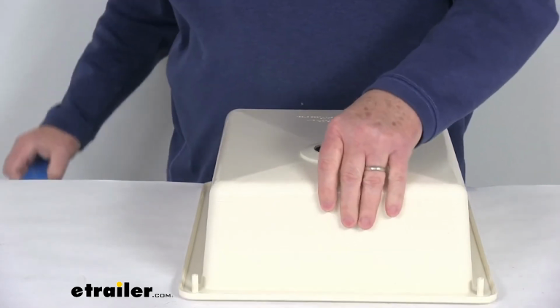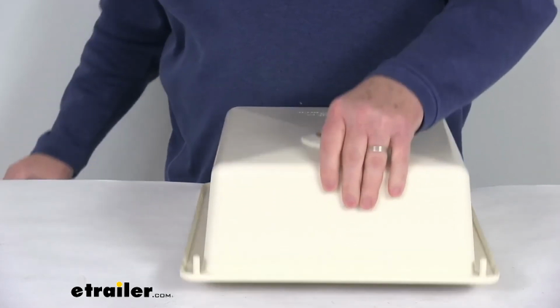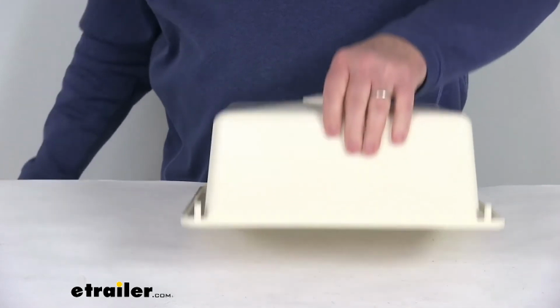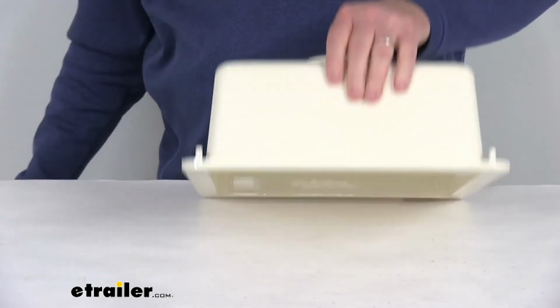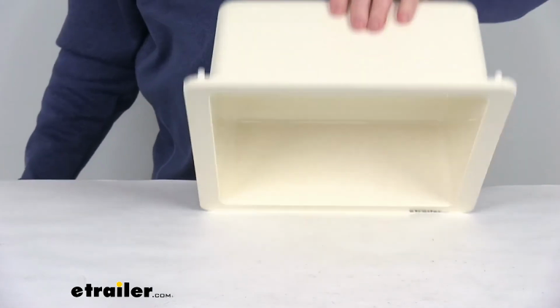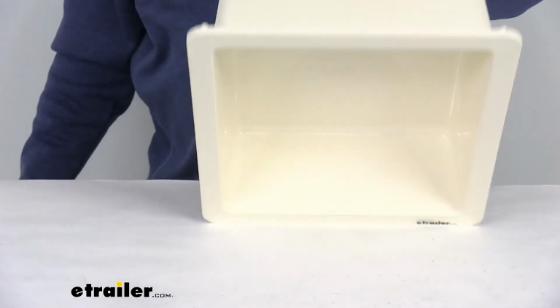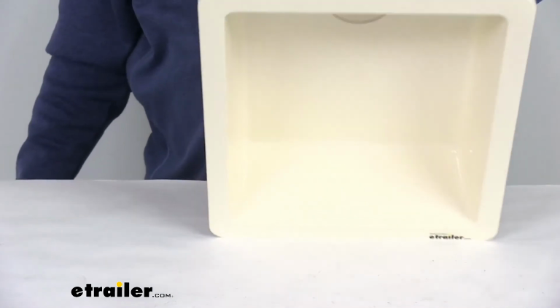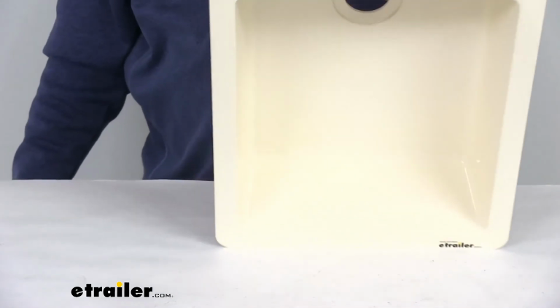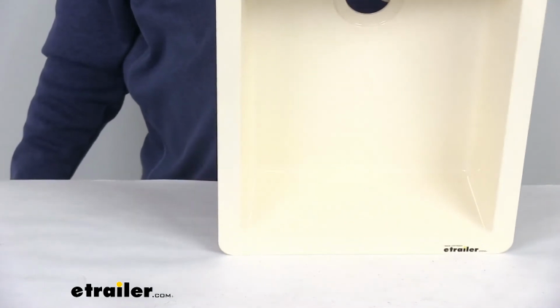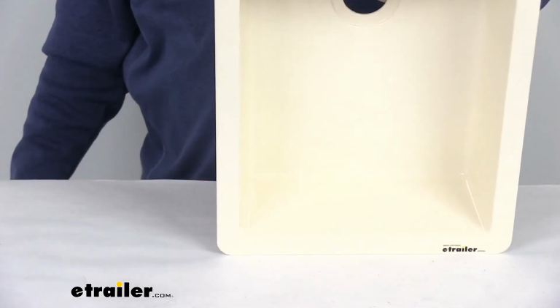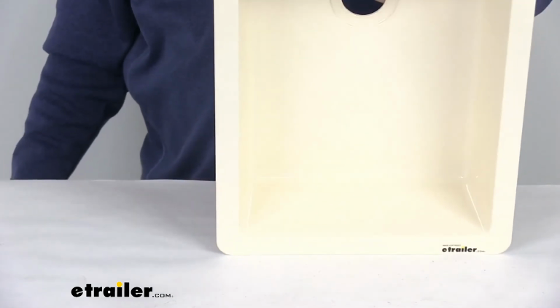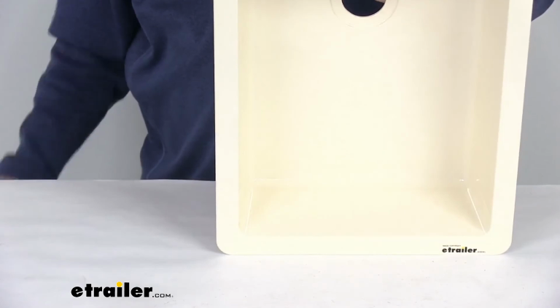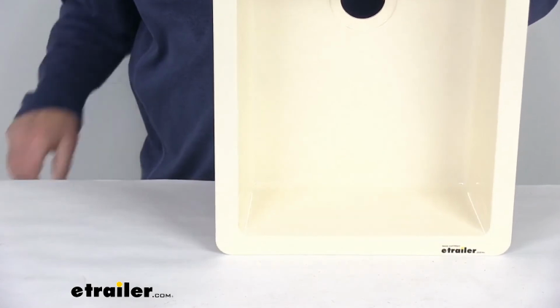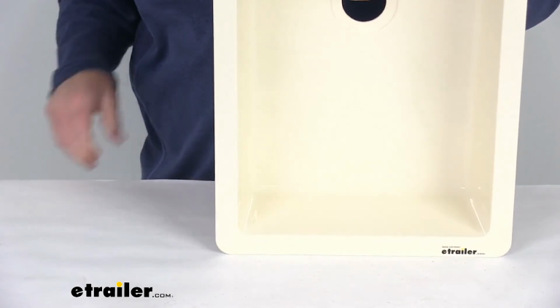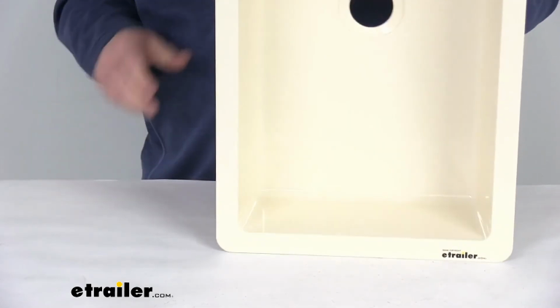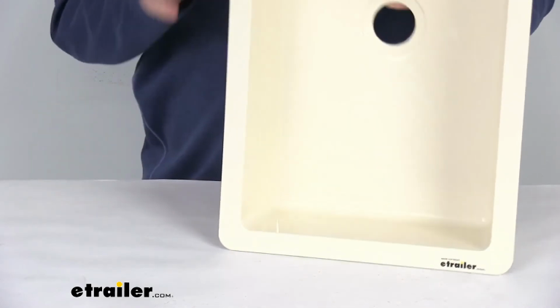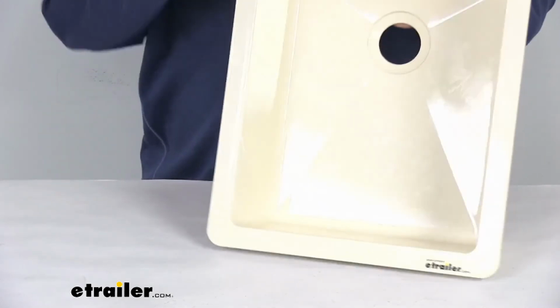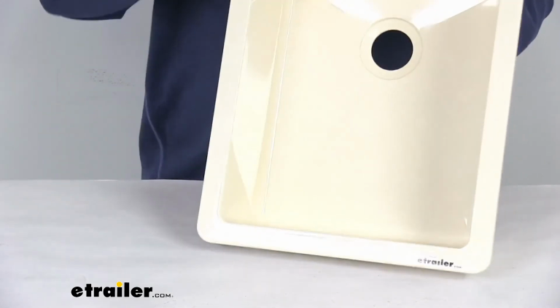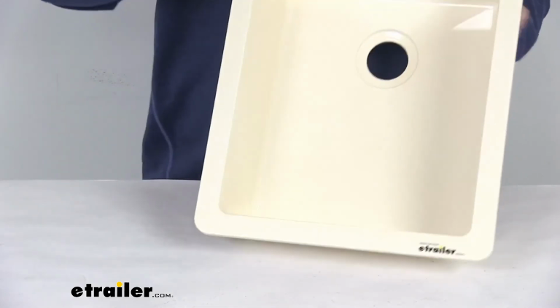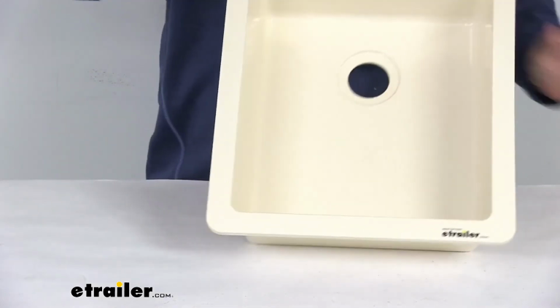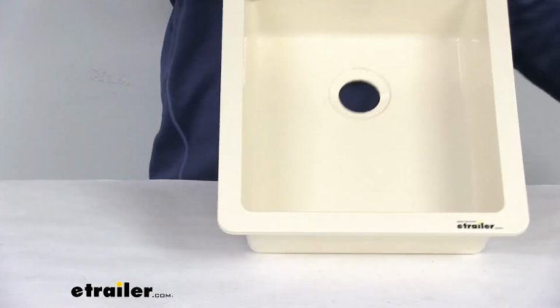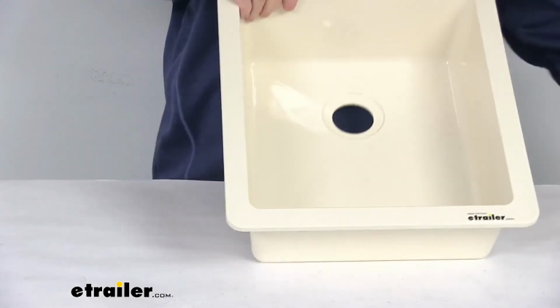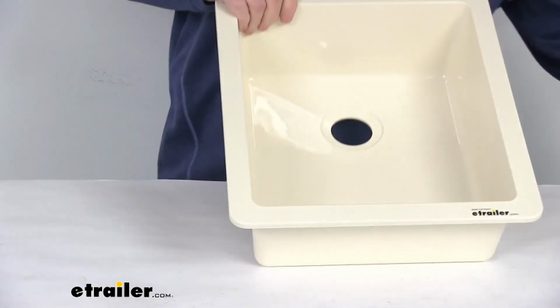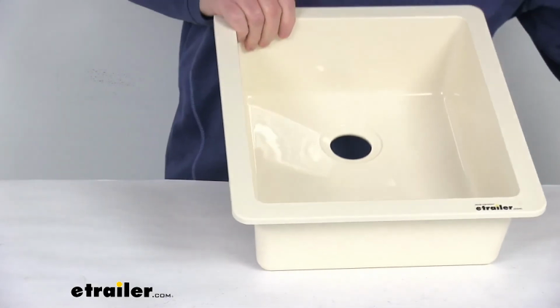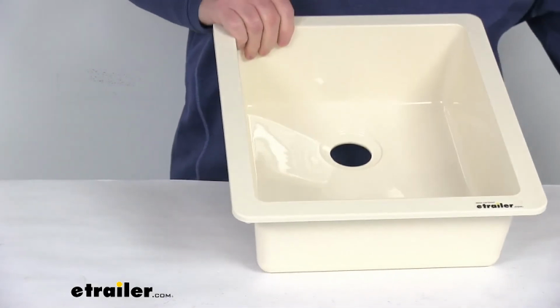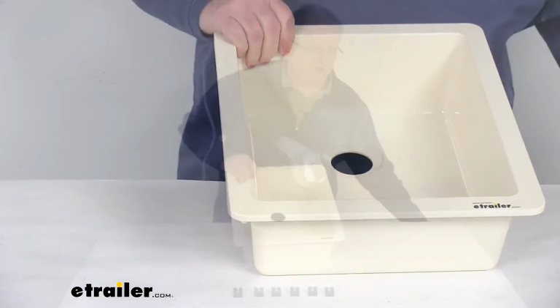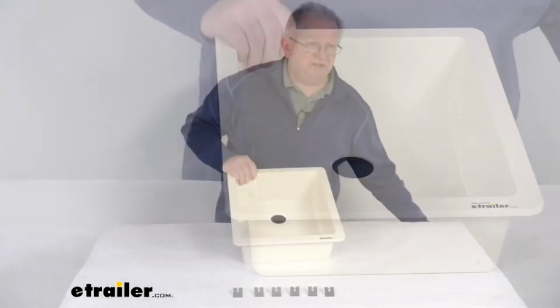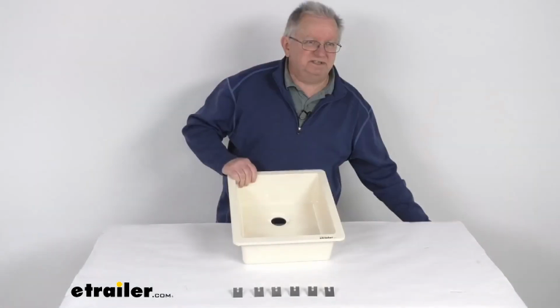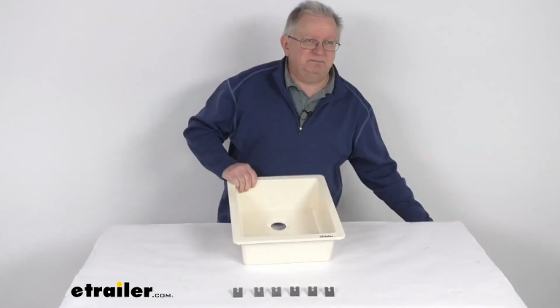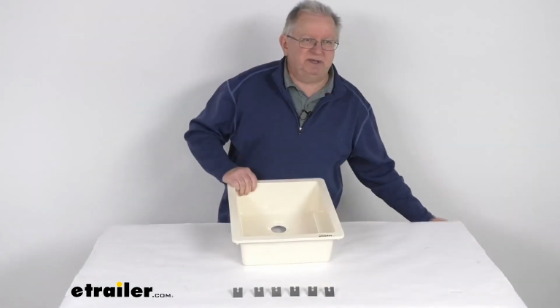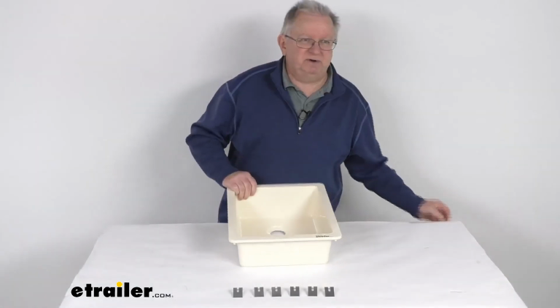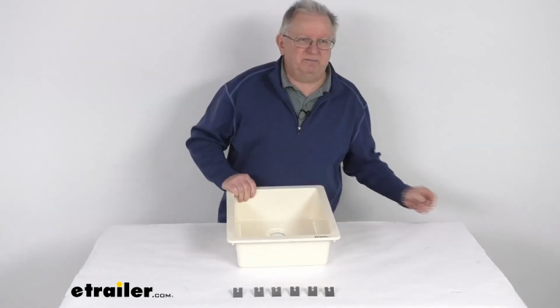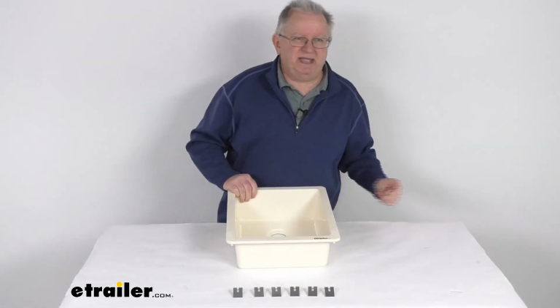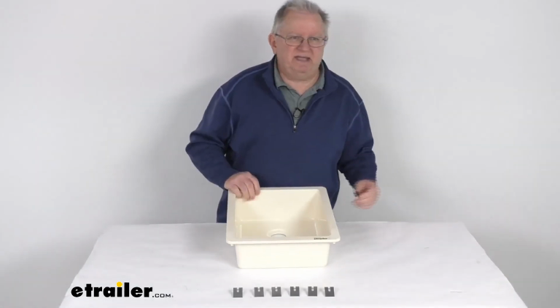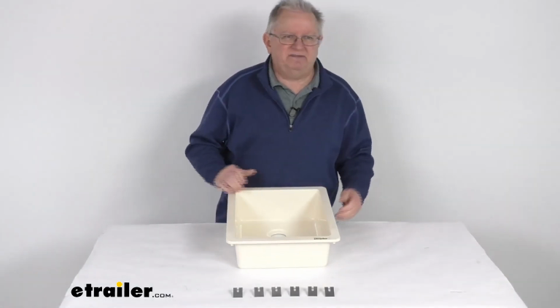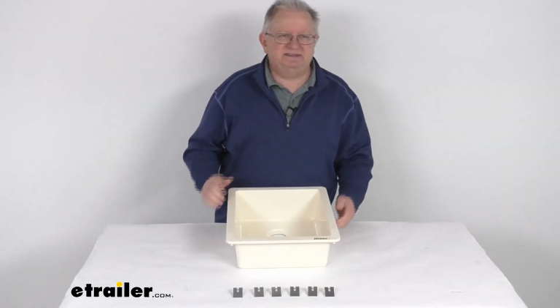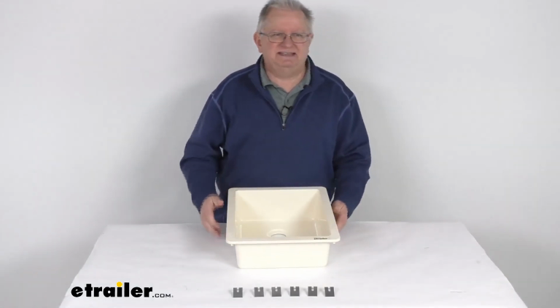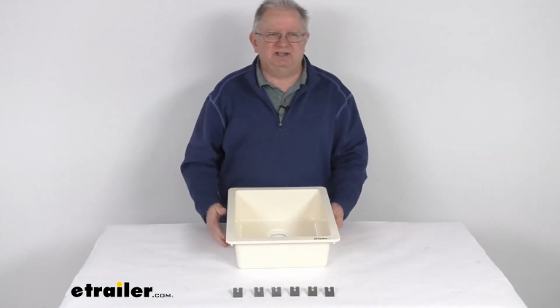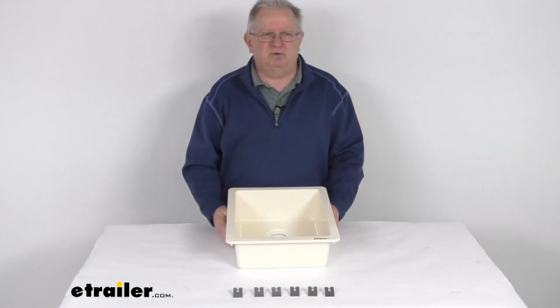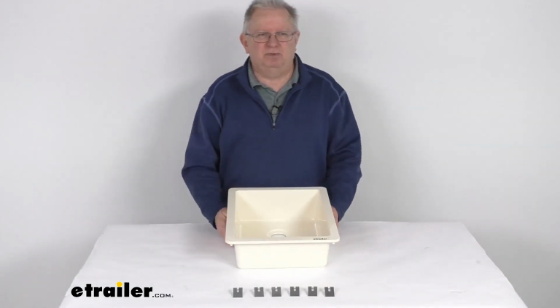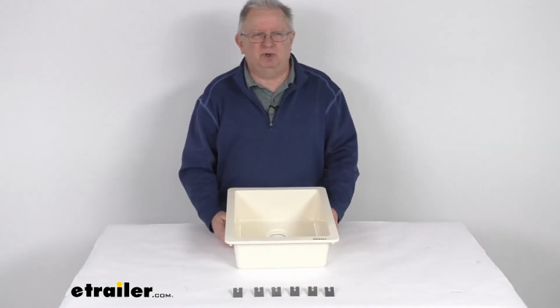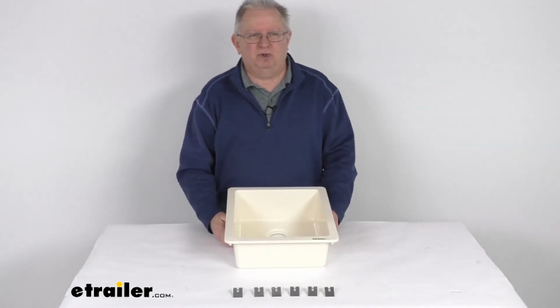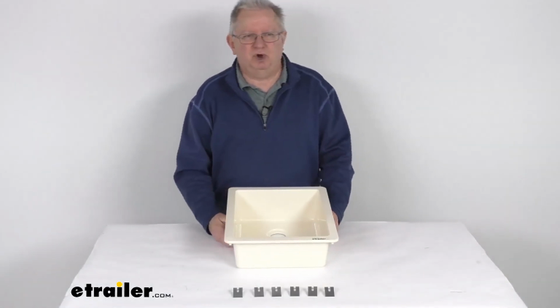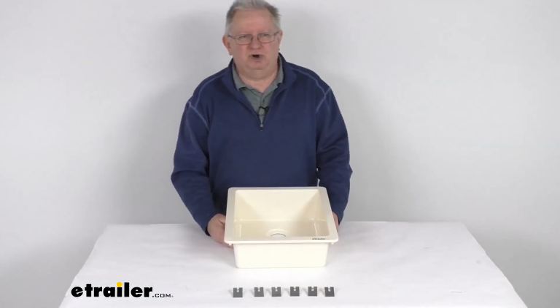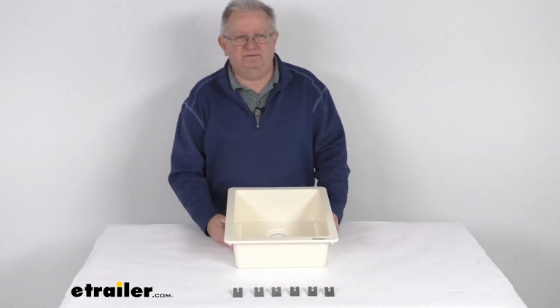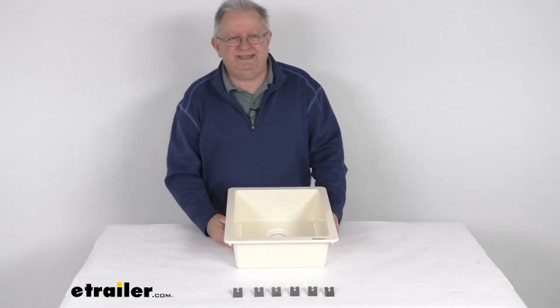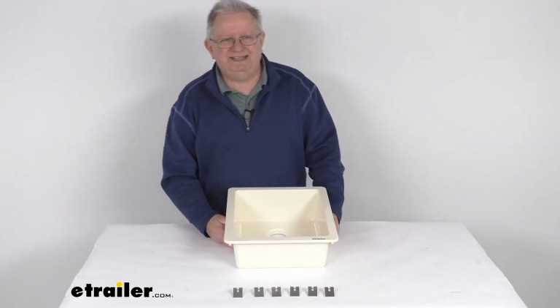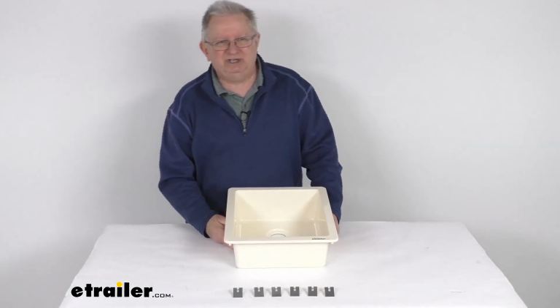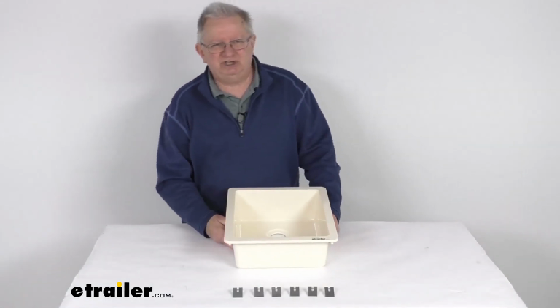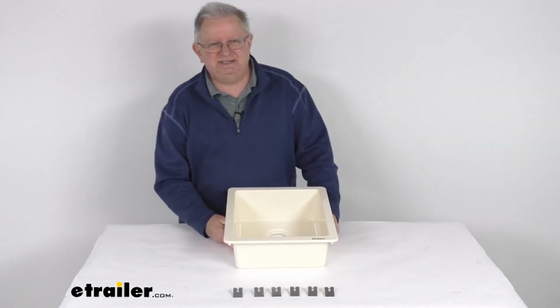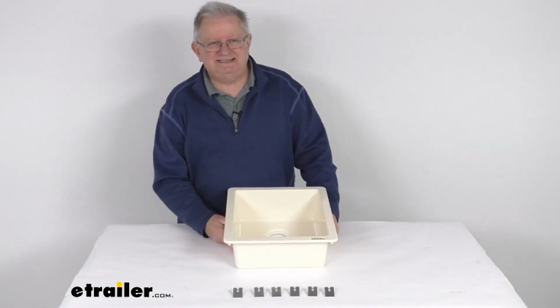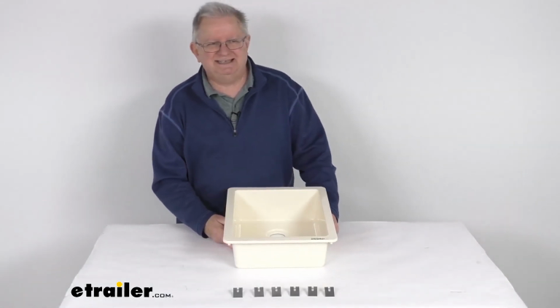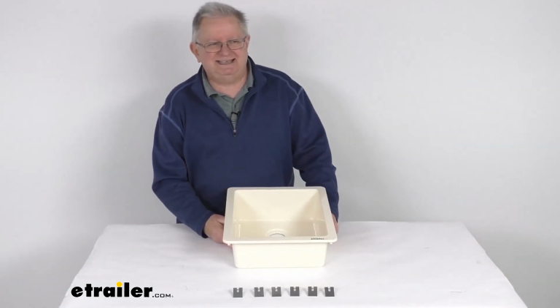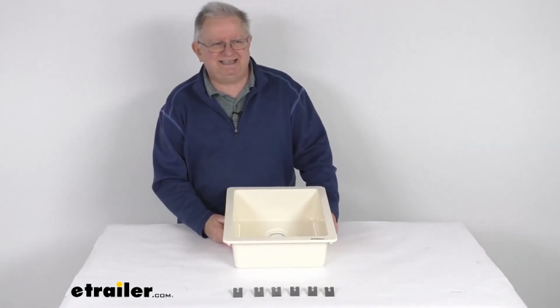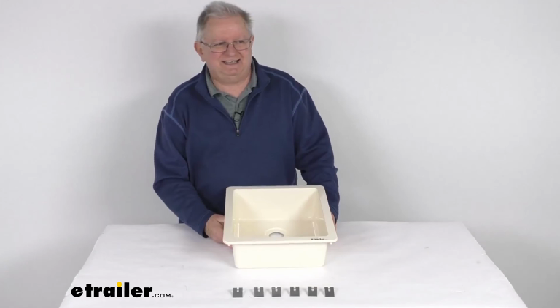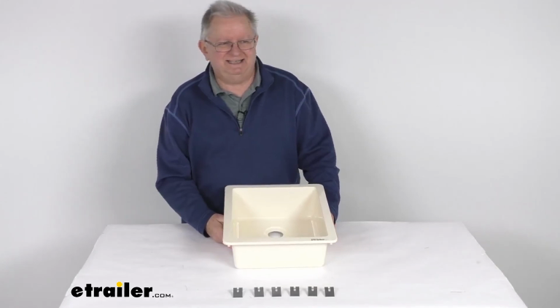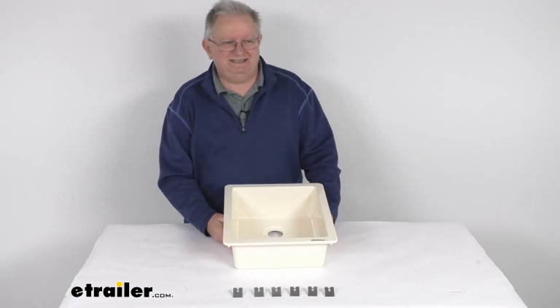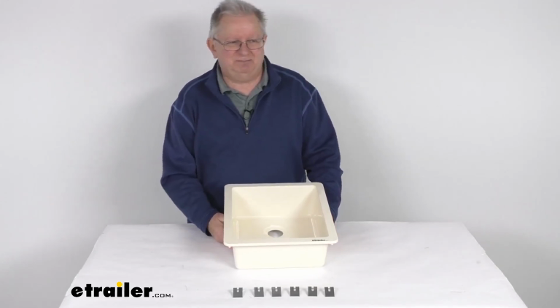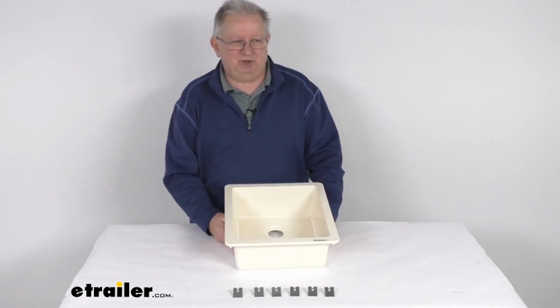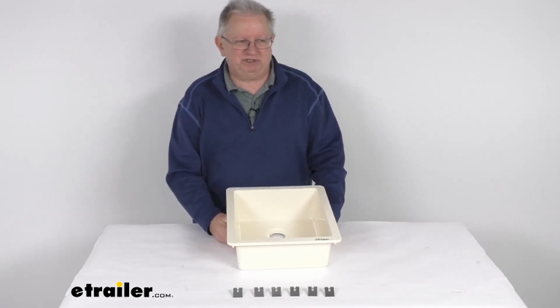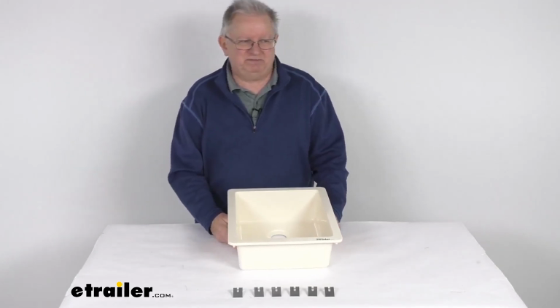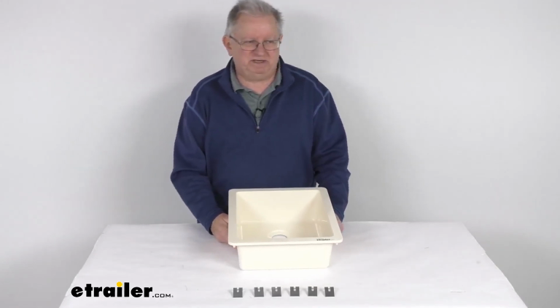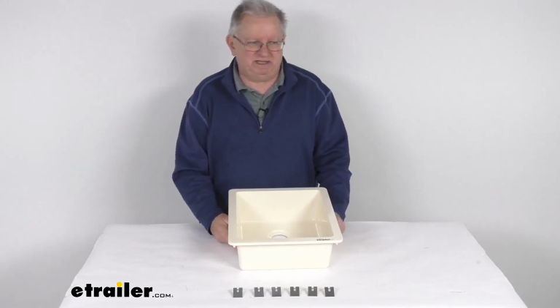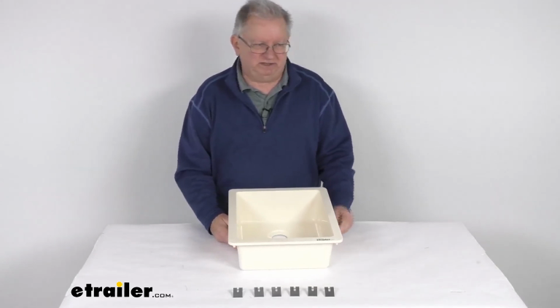That should do it for the review on this BetterBath Single Bowl RV Kitchen Sink in the parchment color.